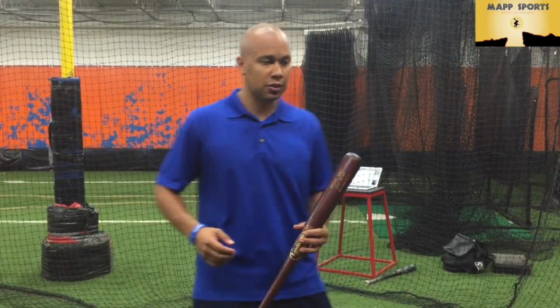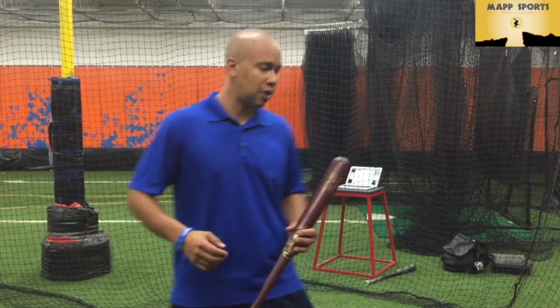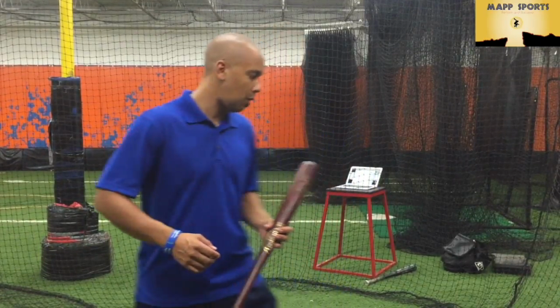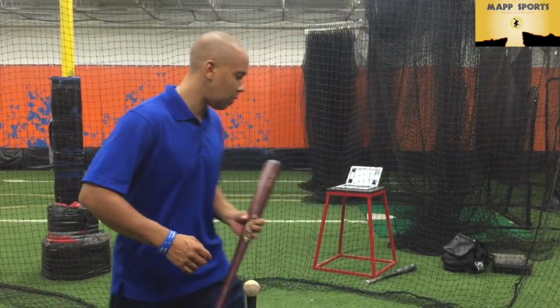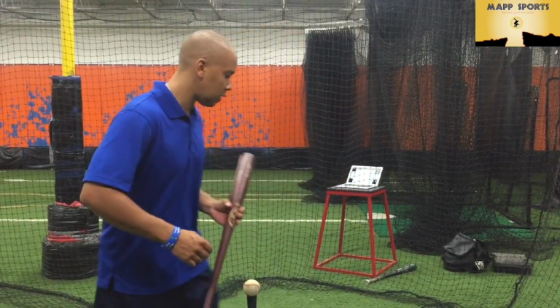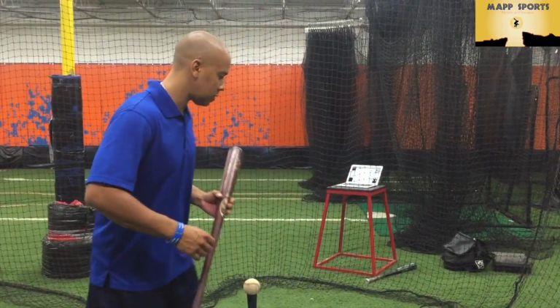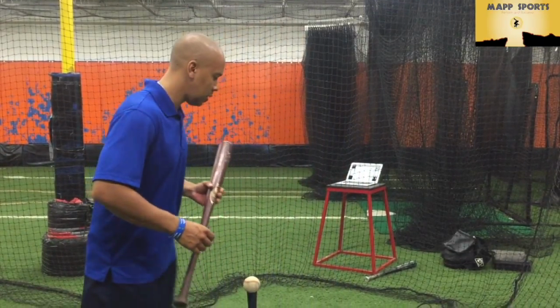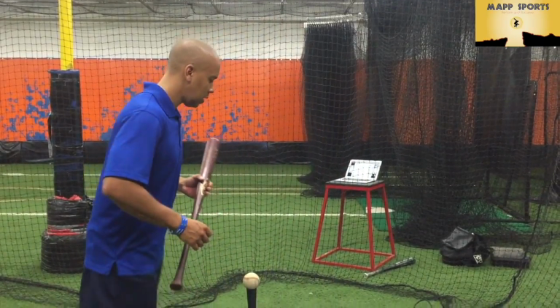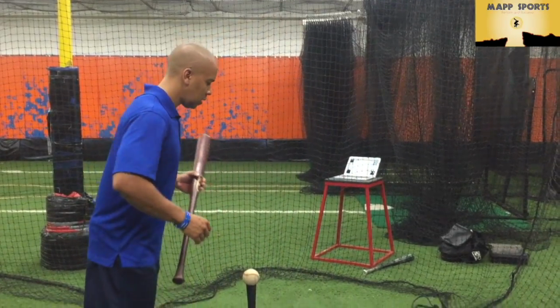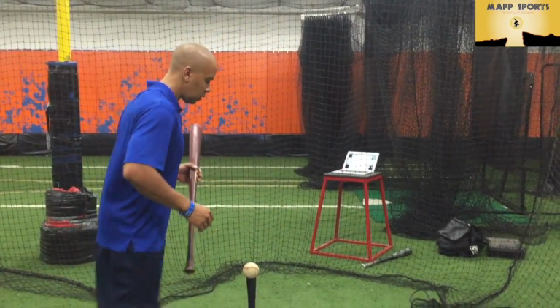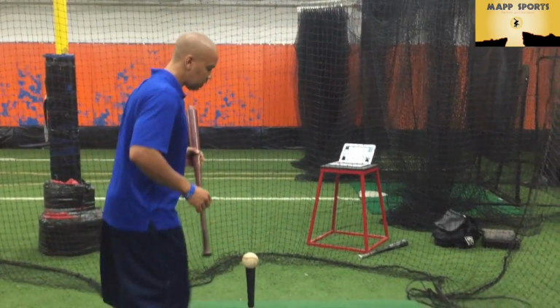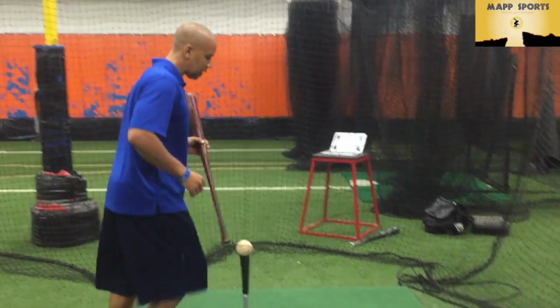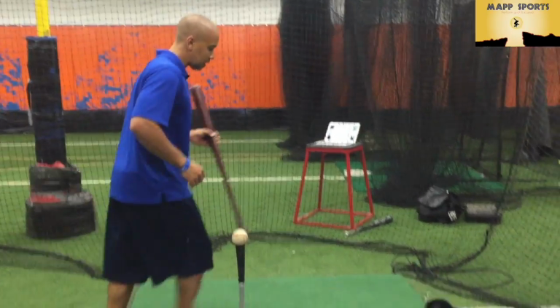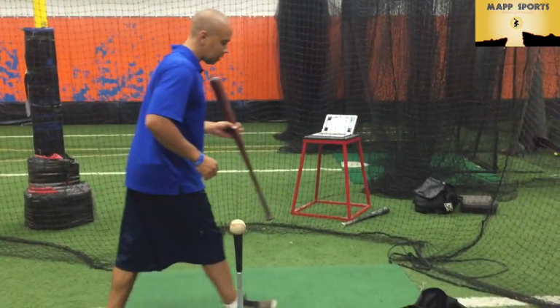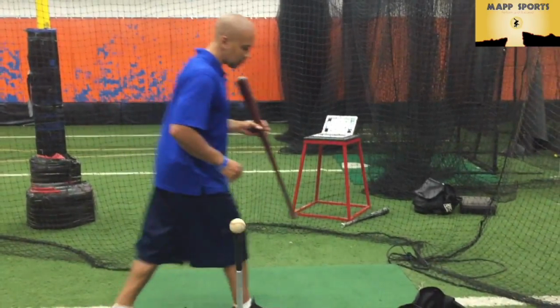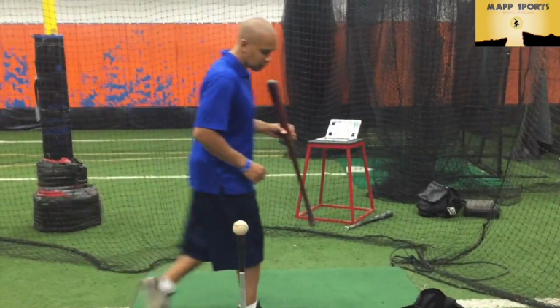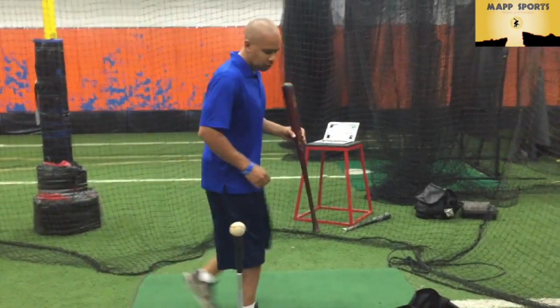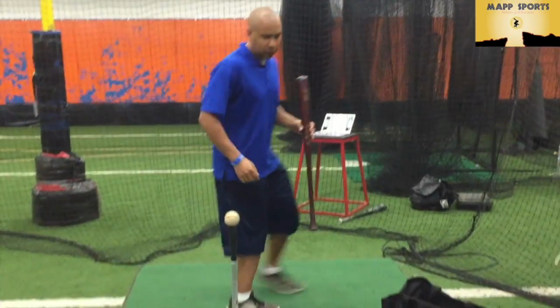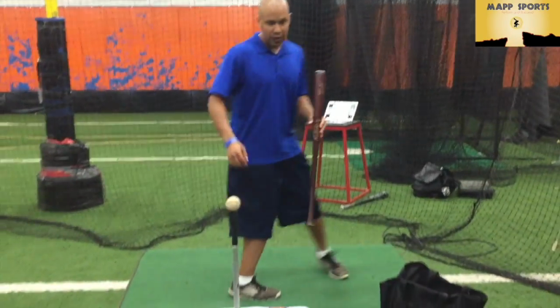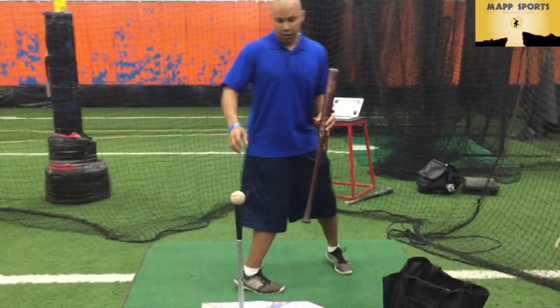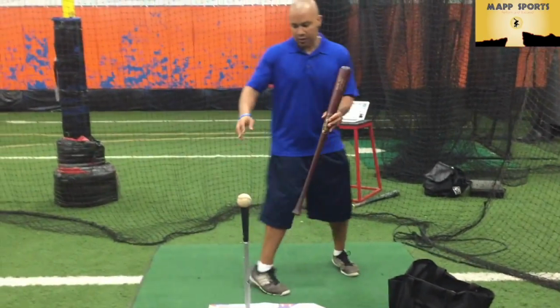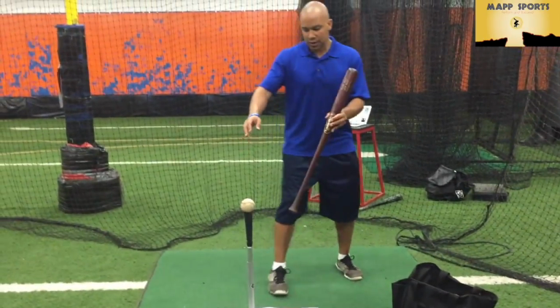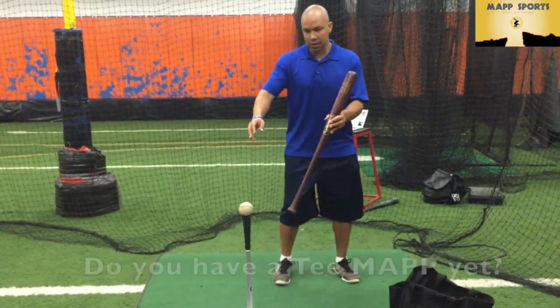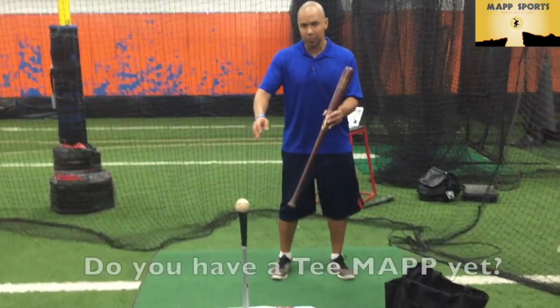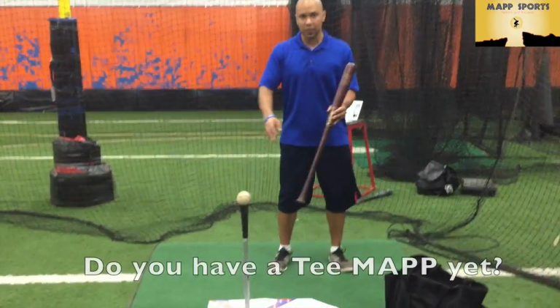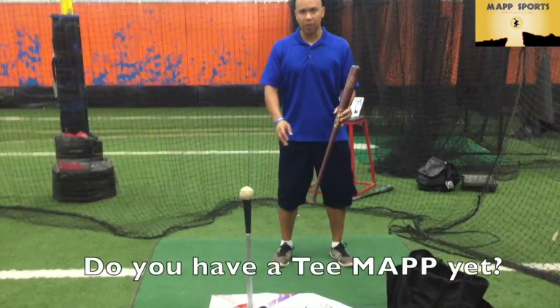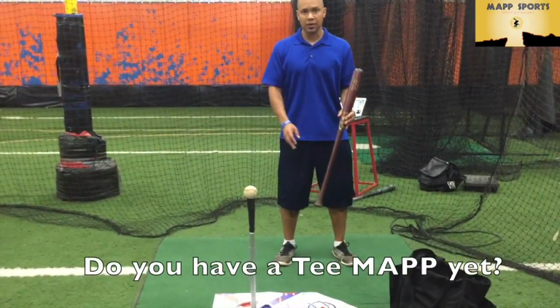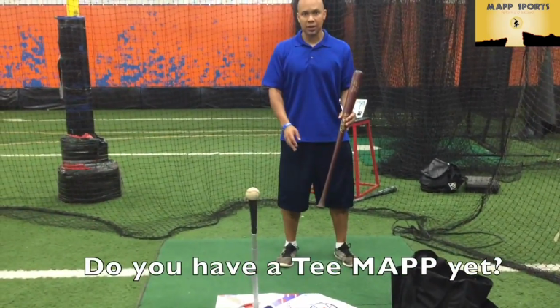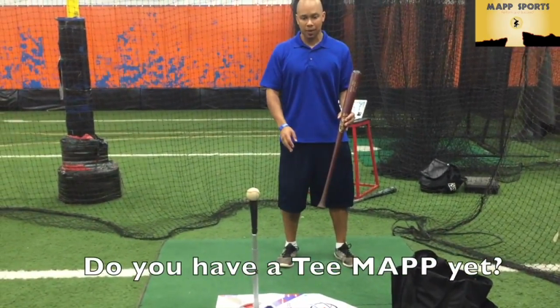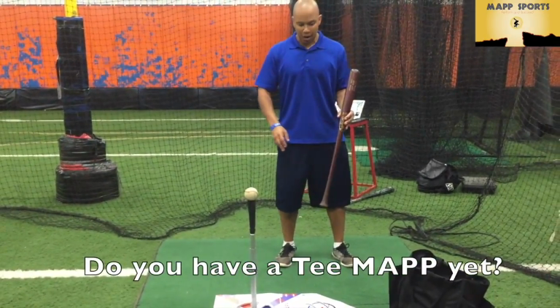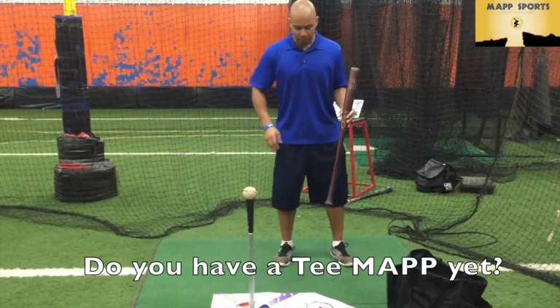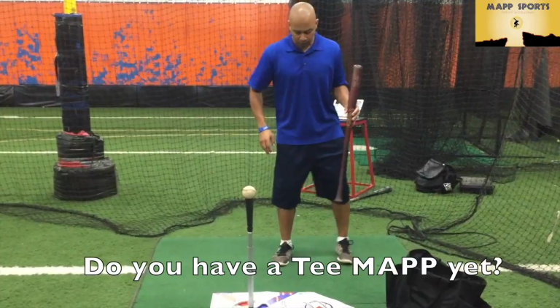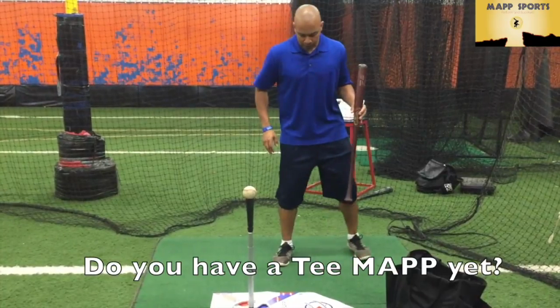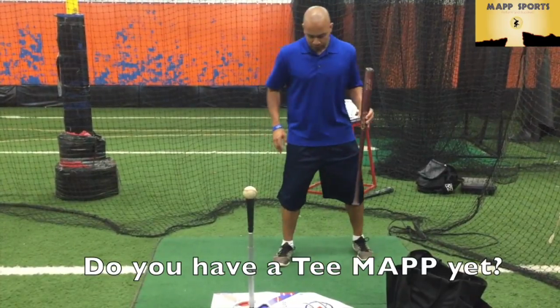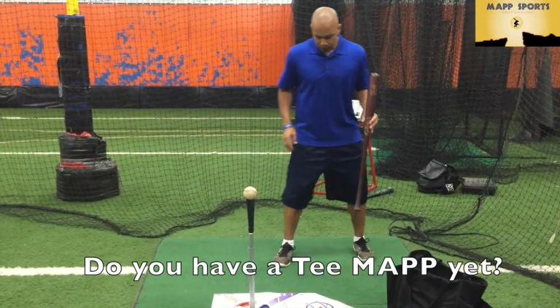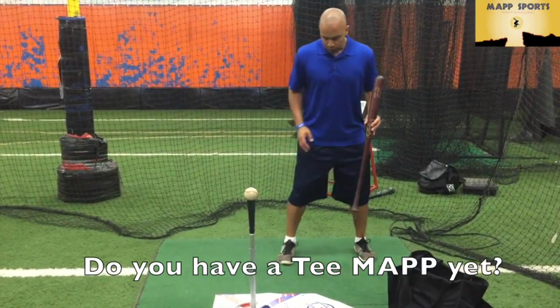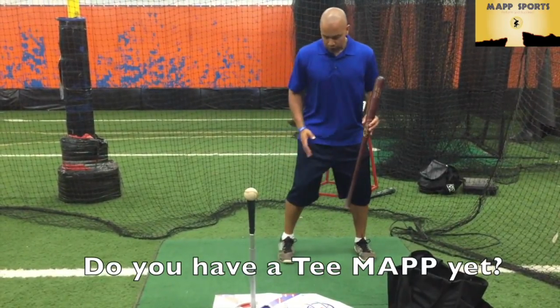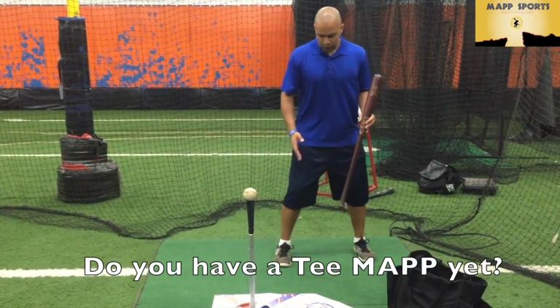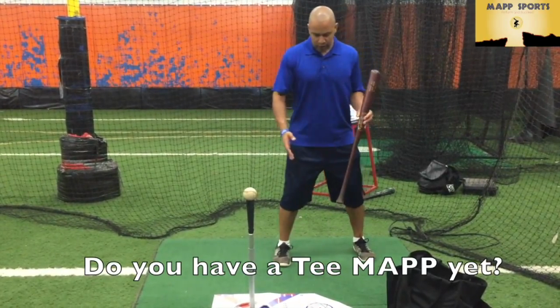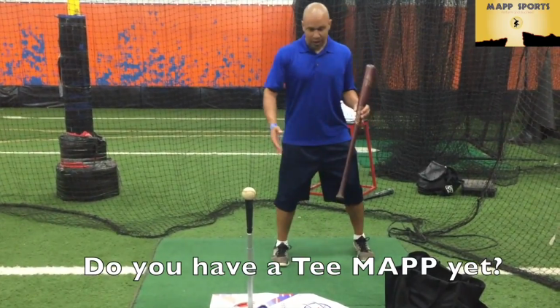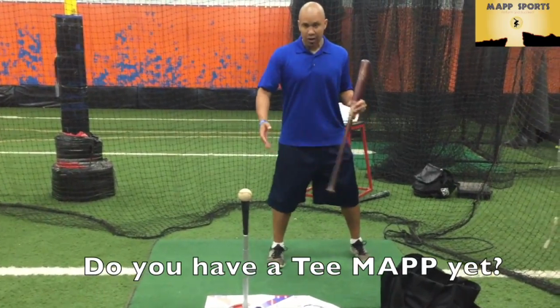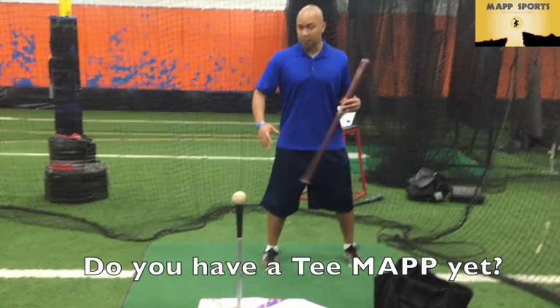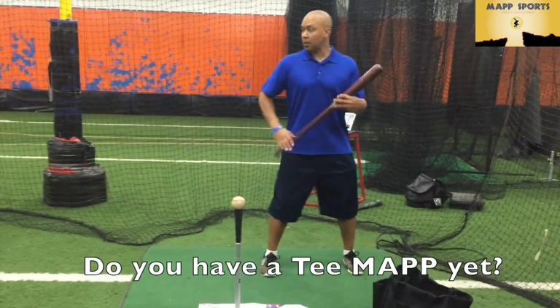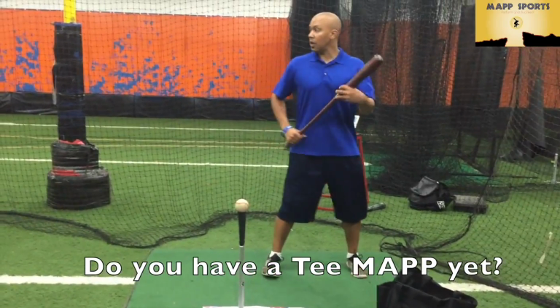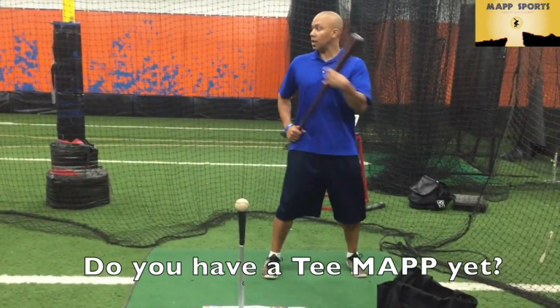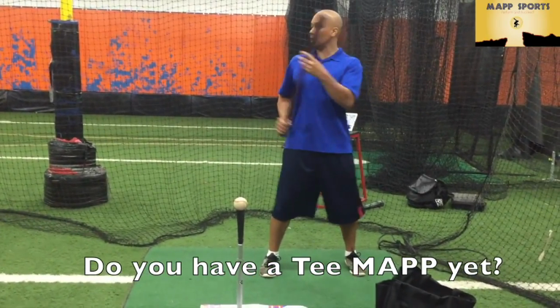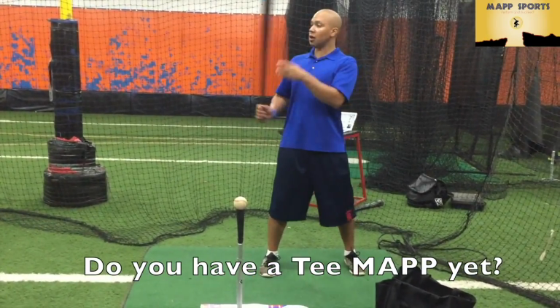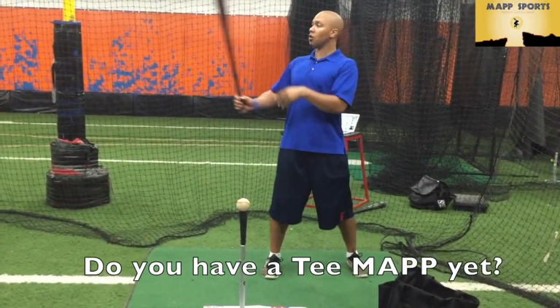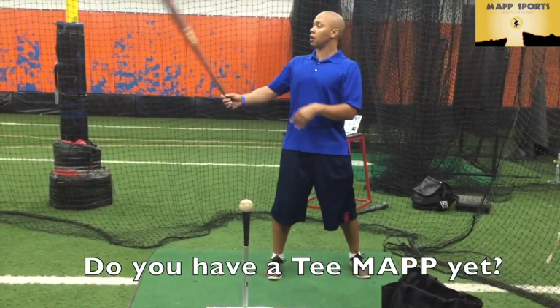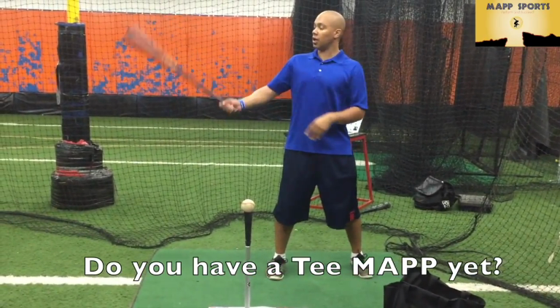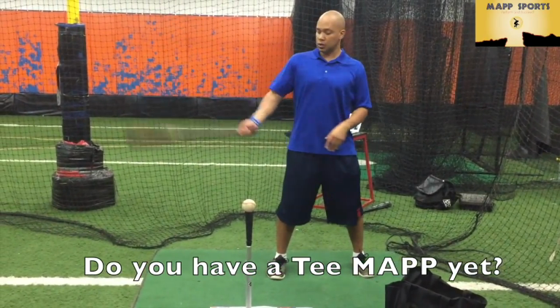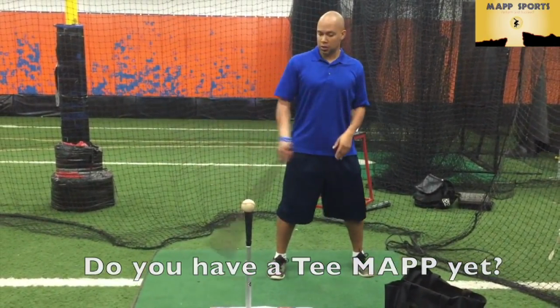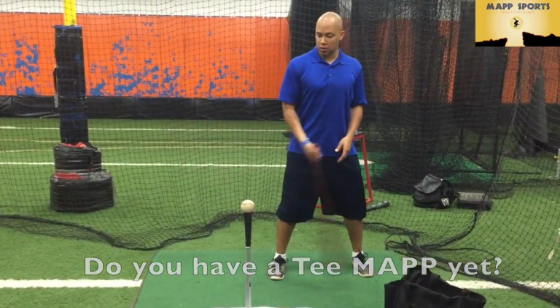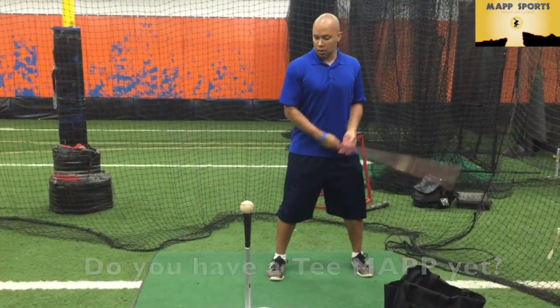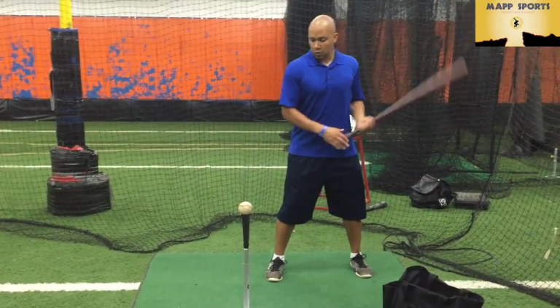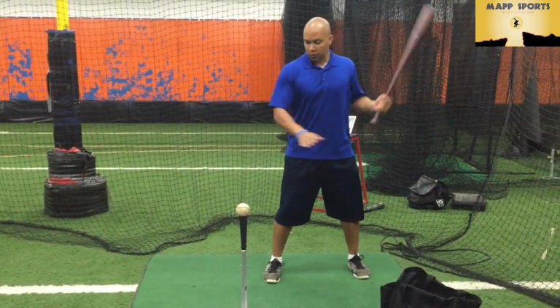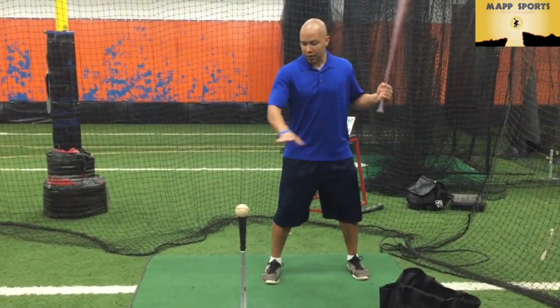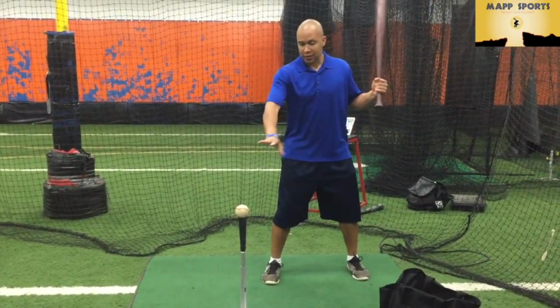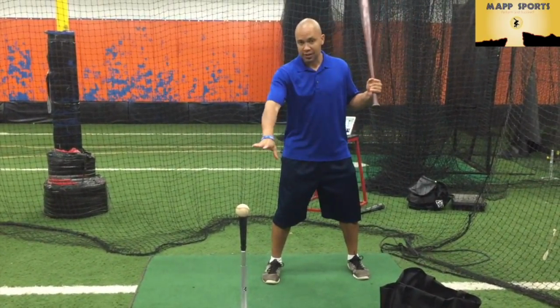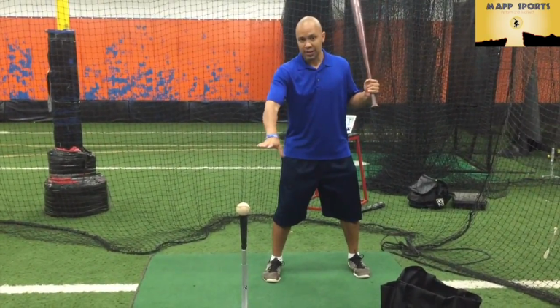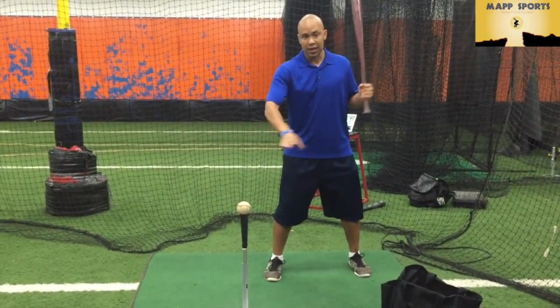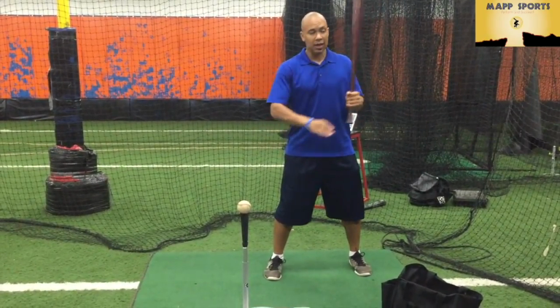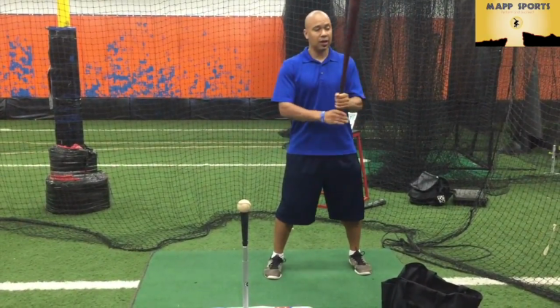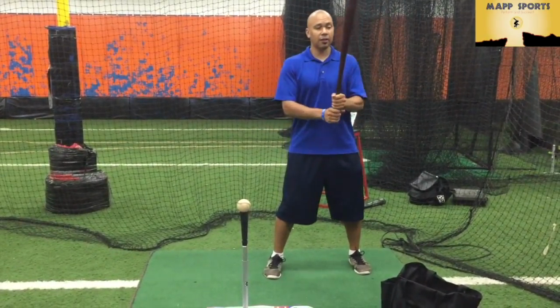So this is how it works. You've got the hitter, we've got our tee, we've got our tee map. We're going to set up in our location, we've got the tee on.